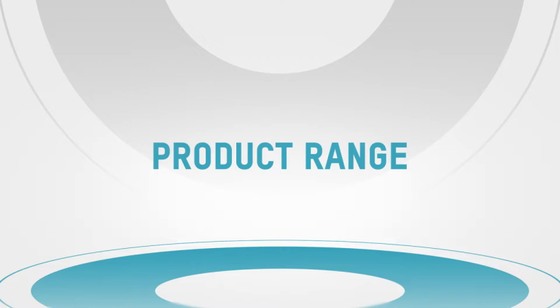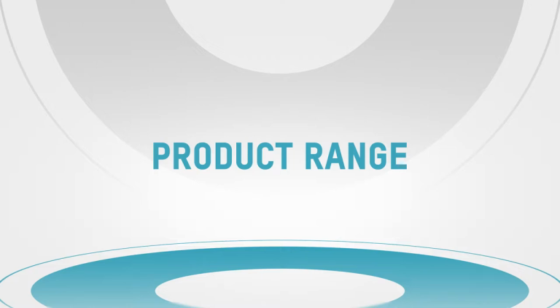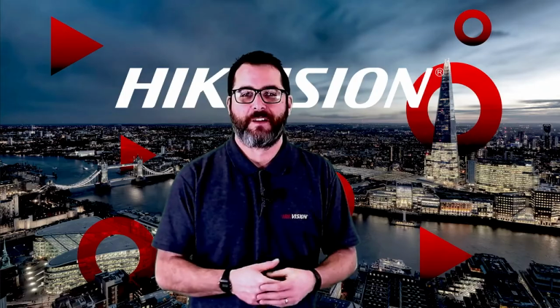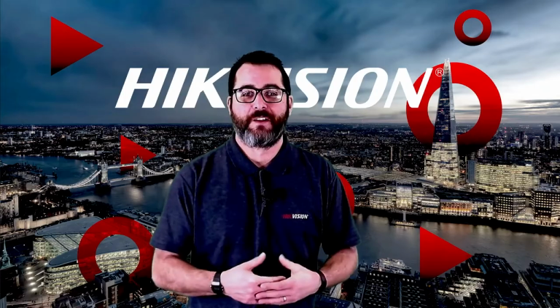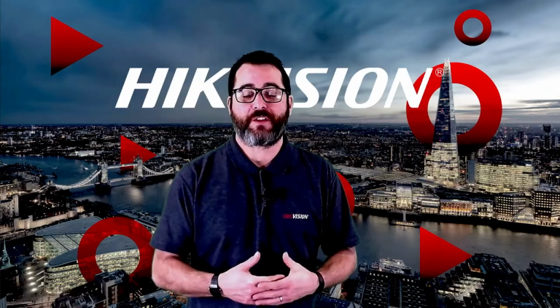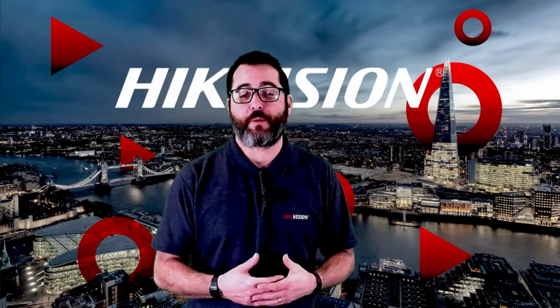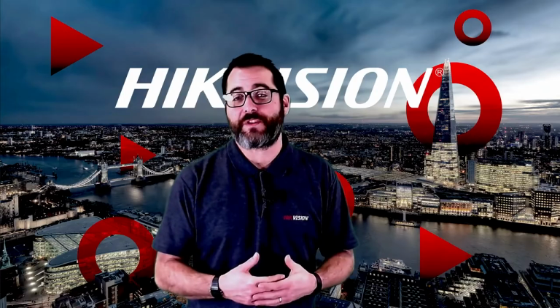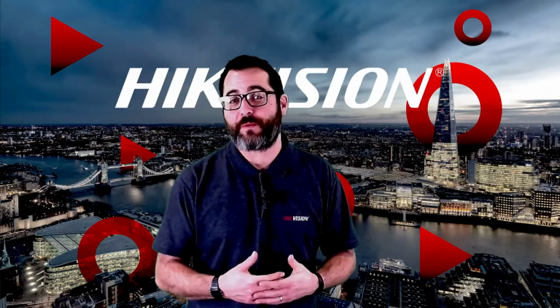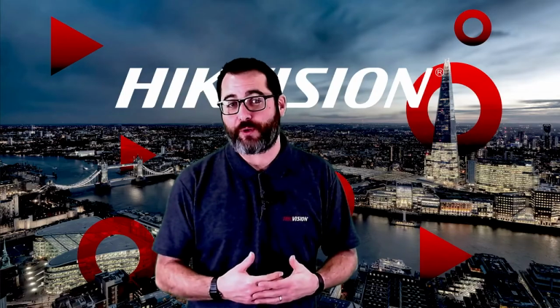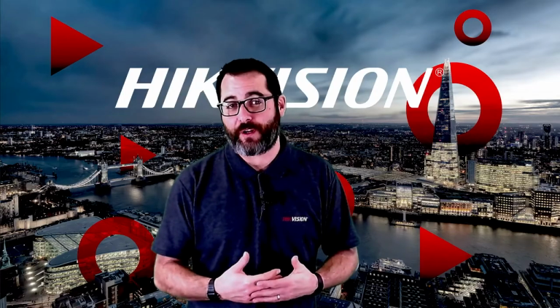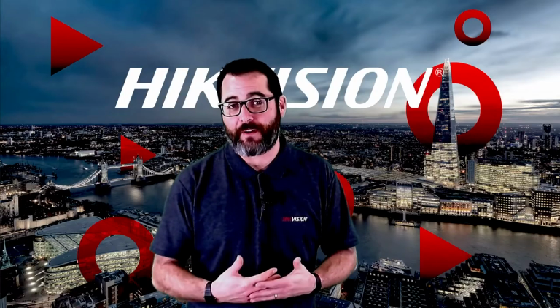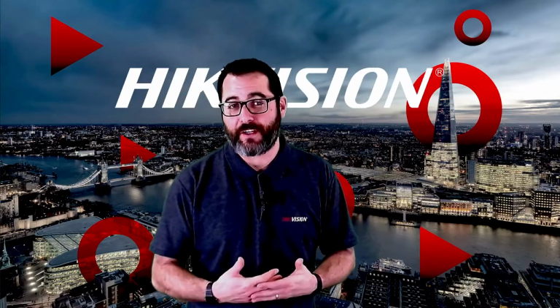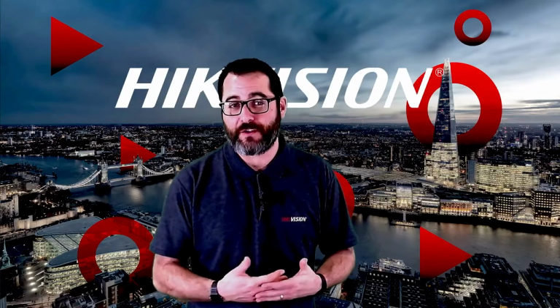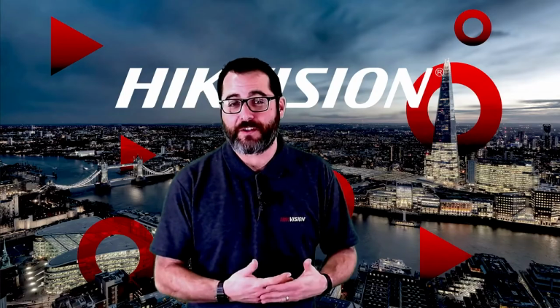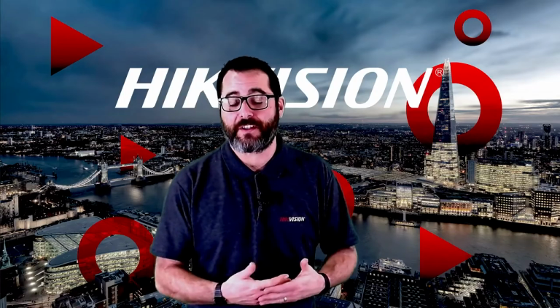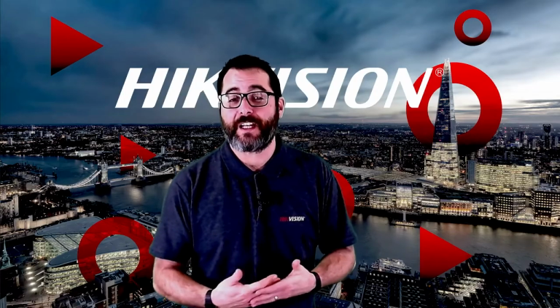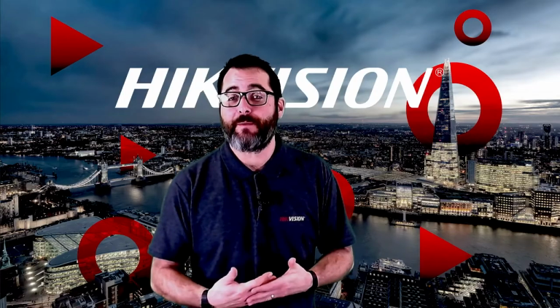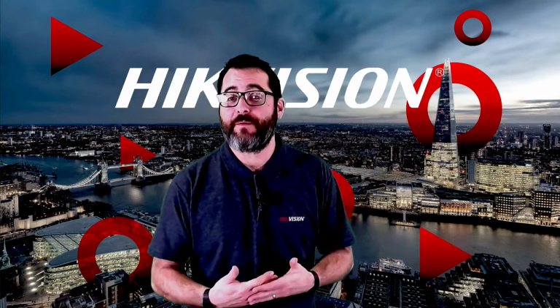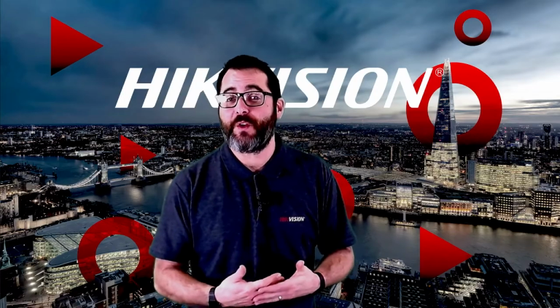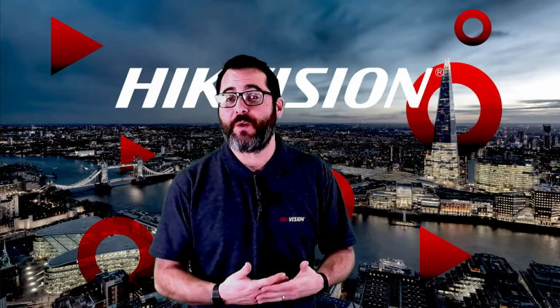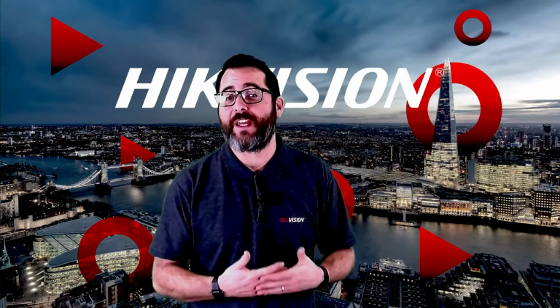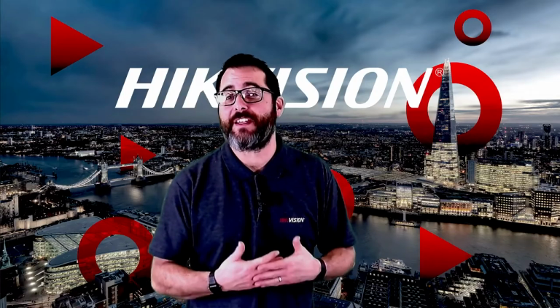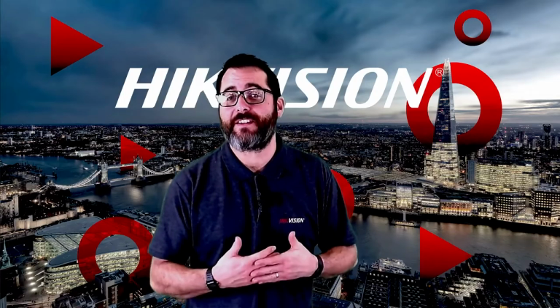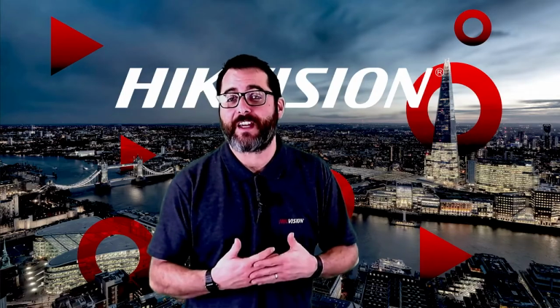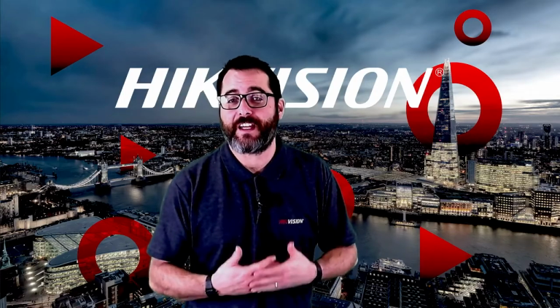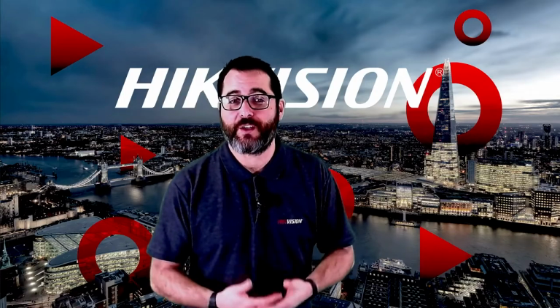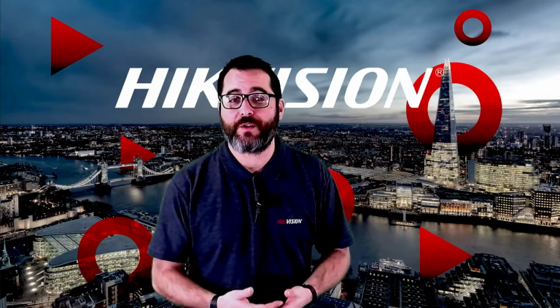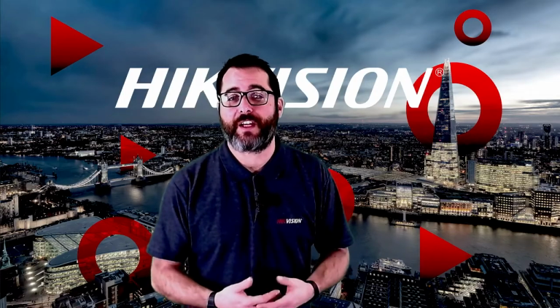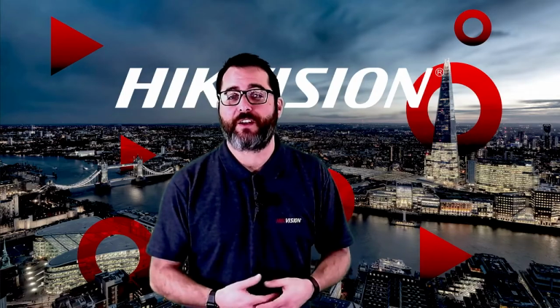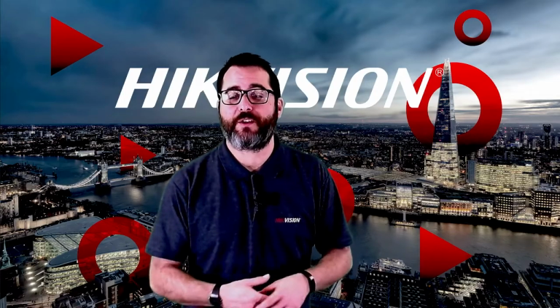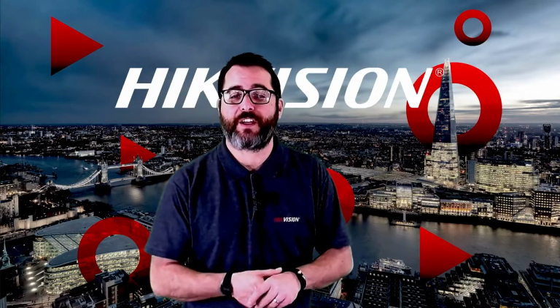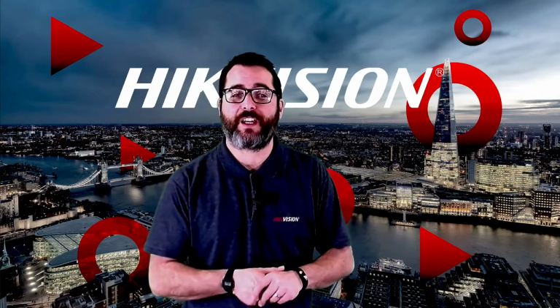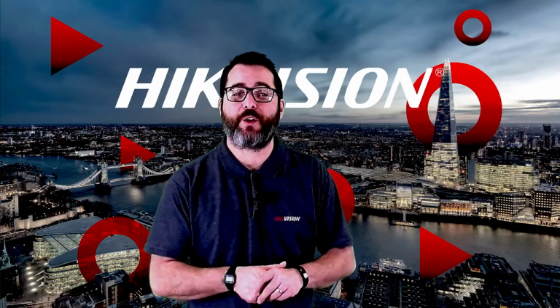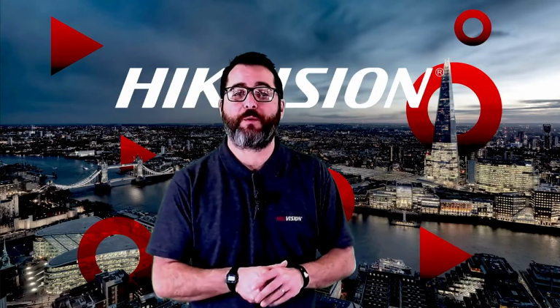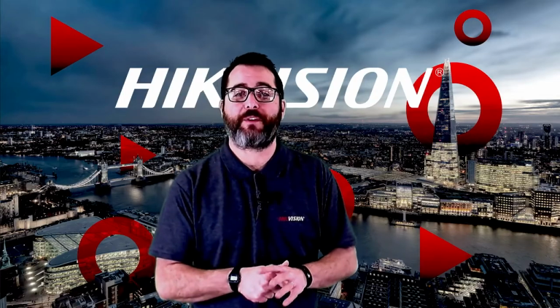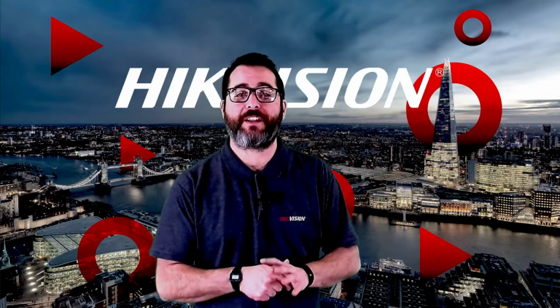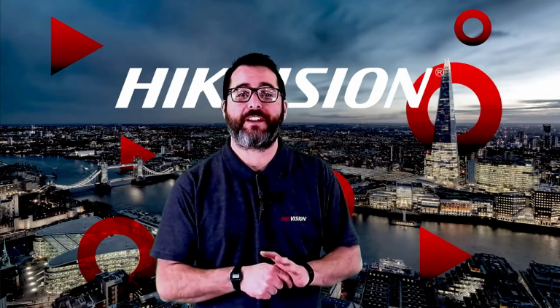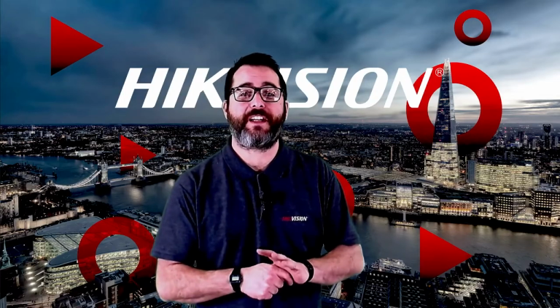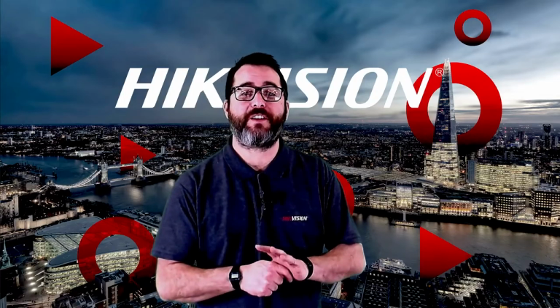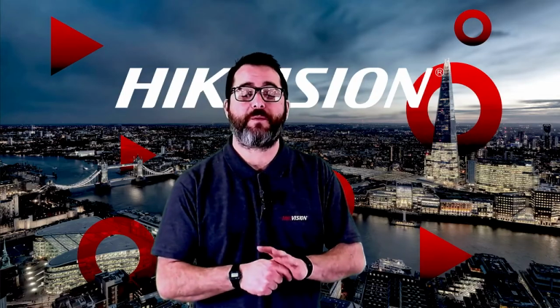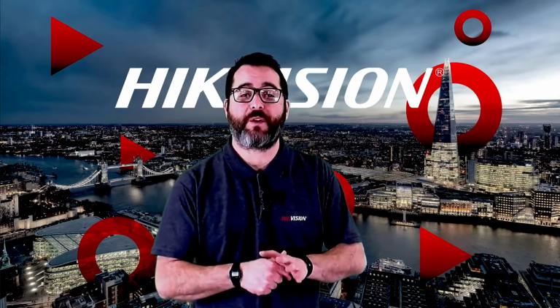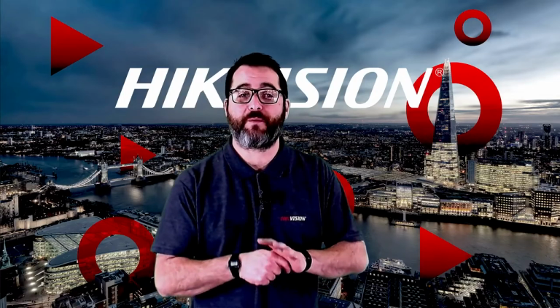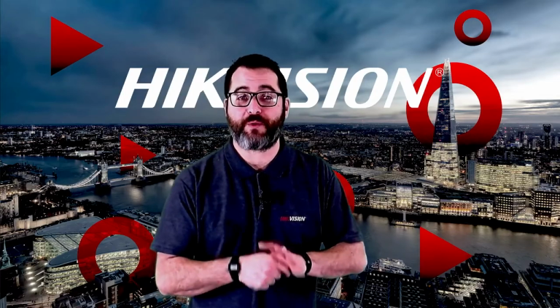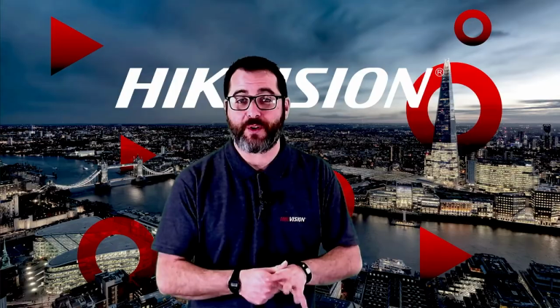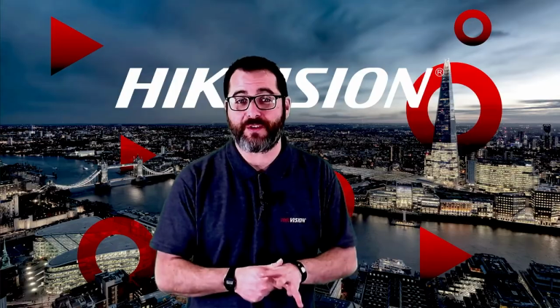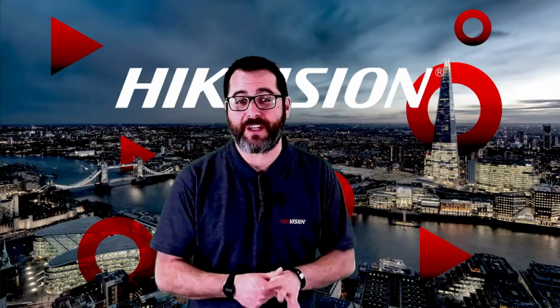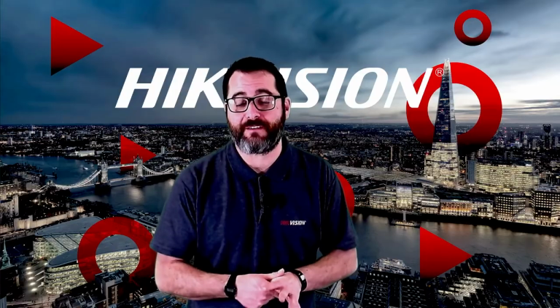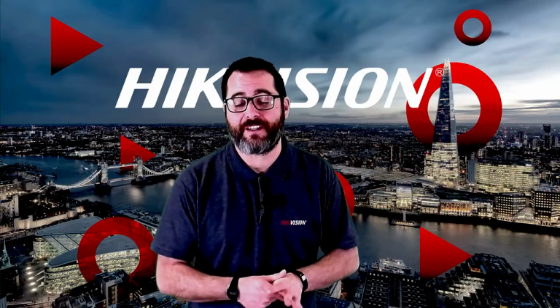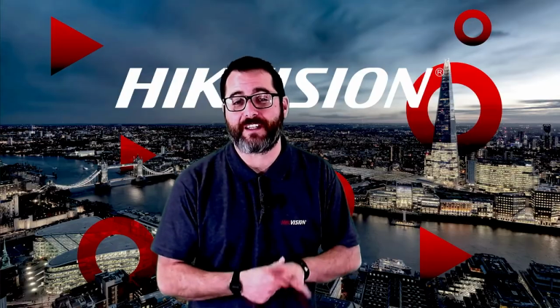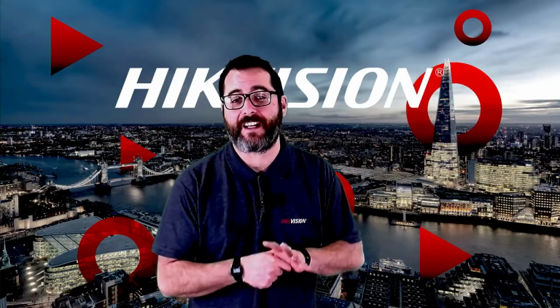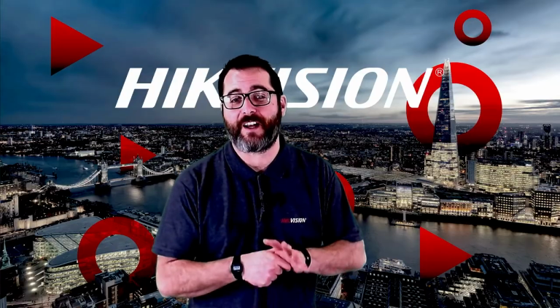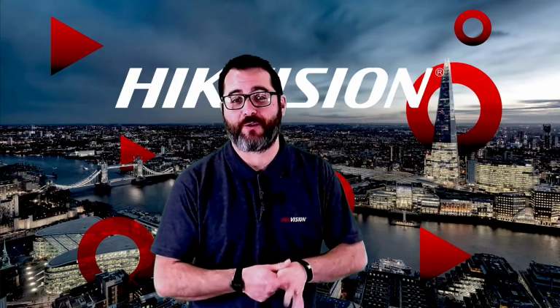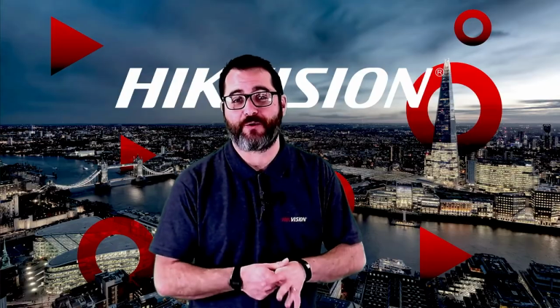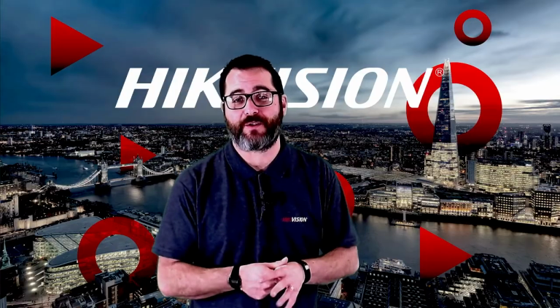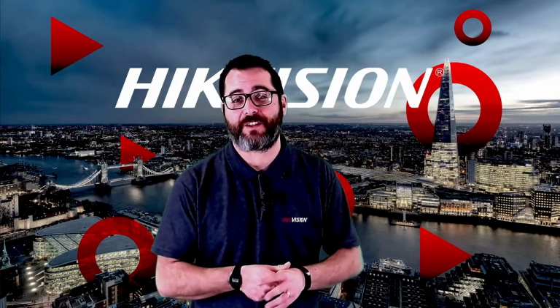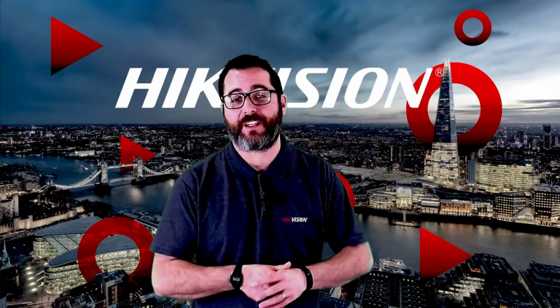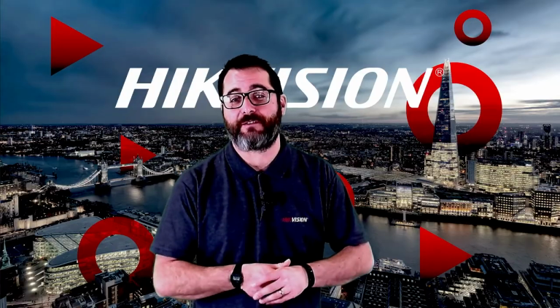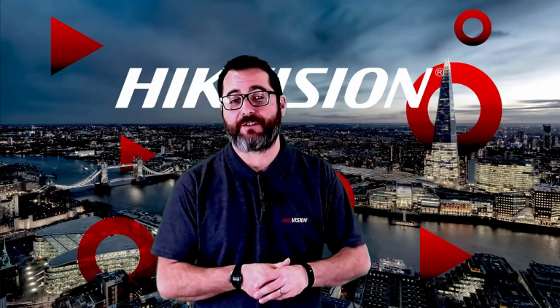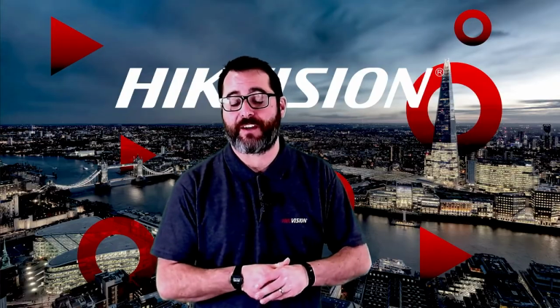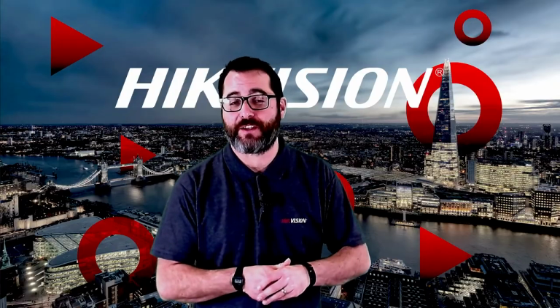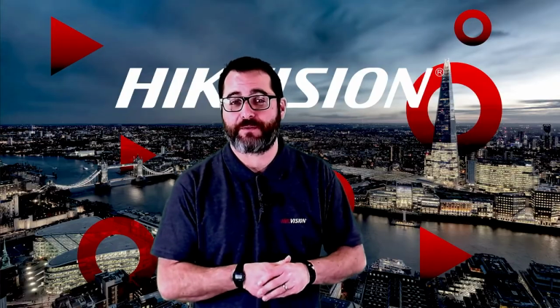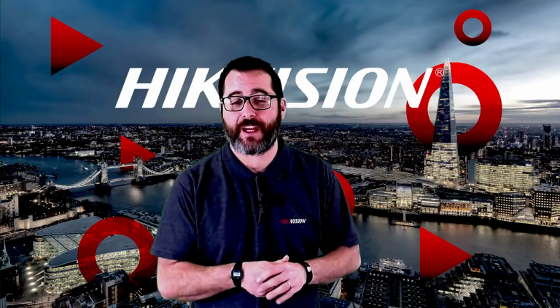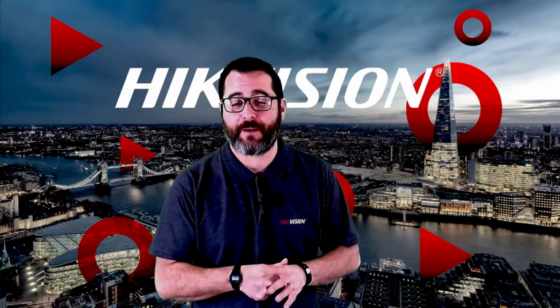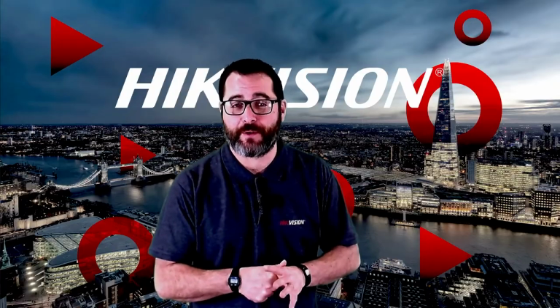So what's the product range? Tandem View is a new technology incorporated into both the Pro Series and Ultra Series range of cameras.